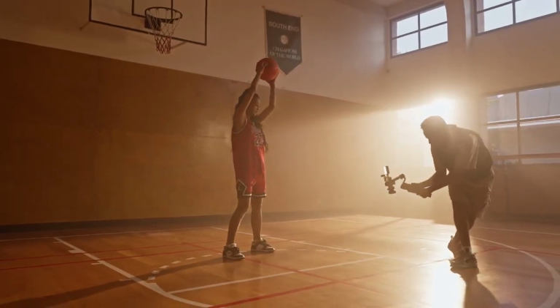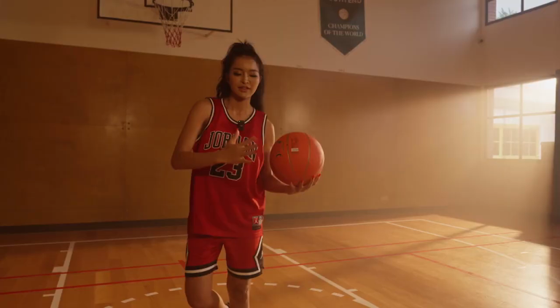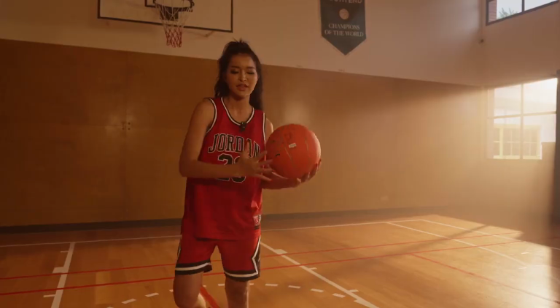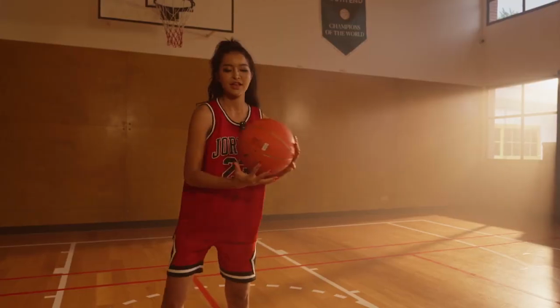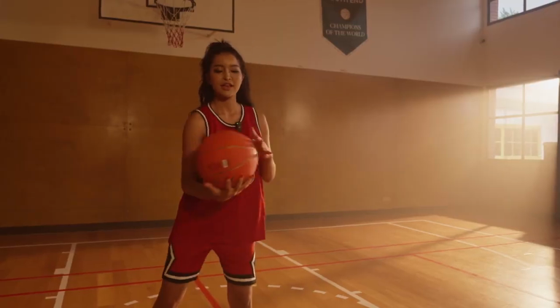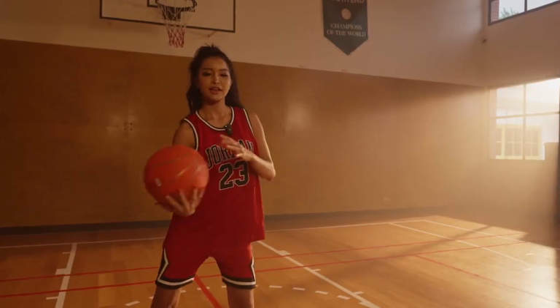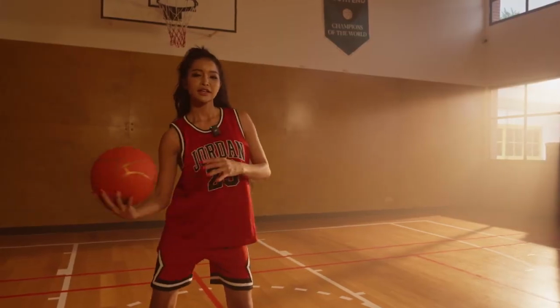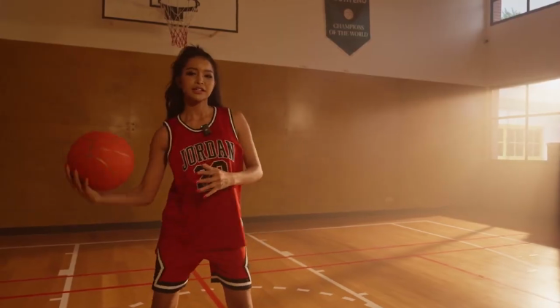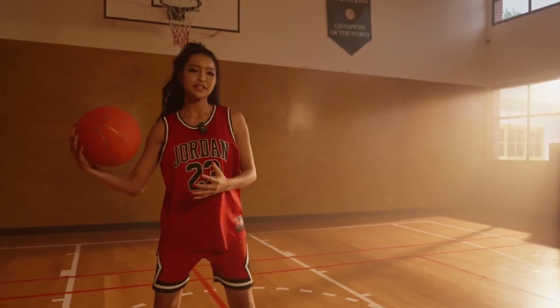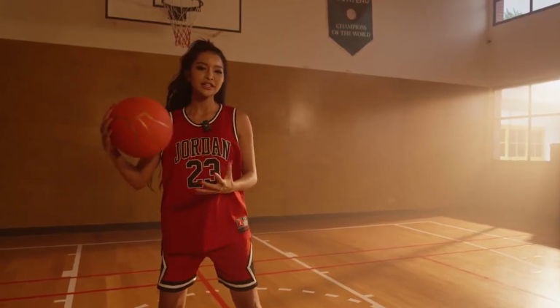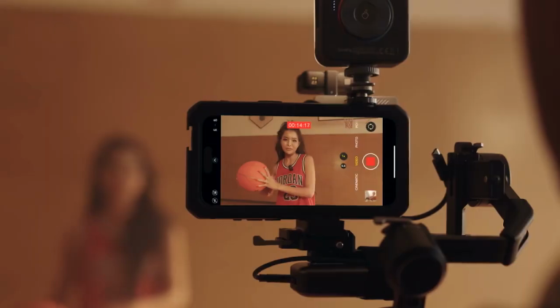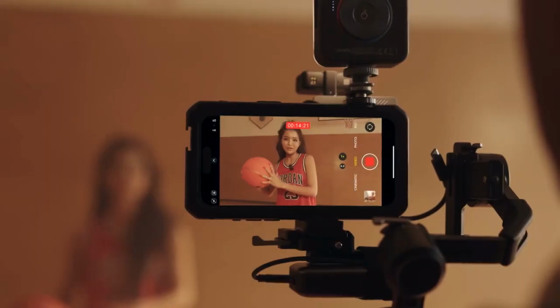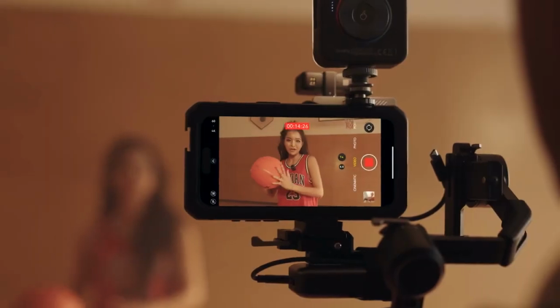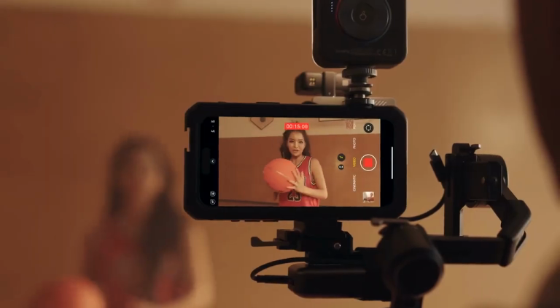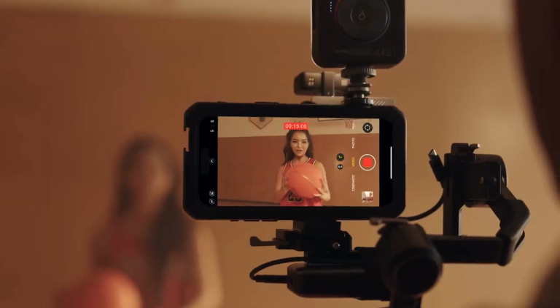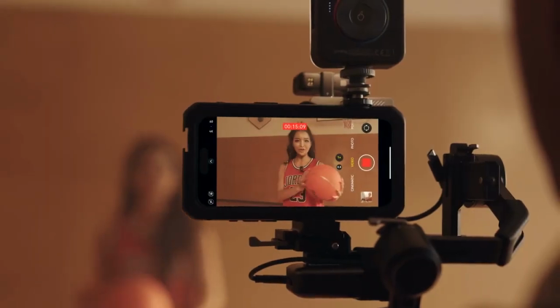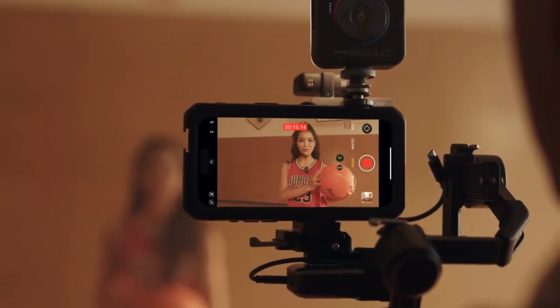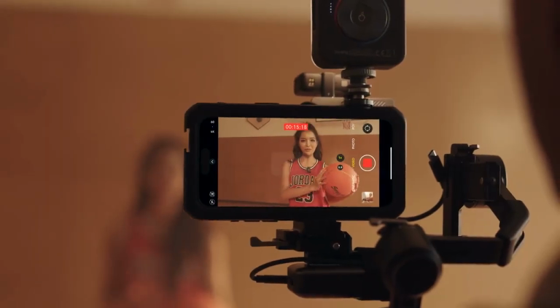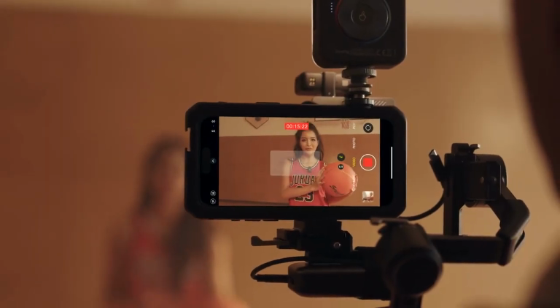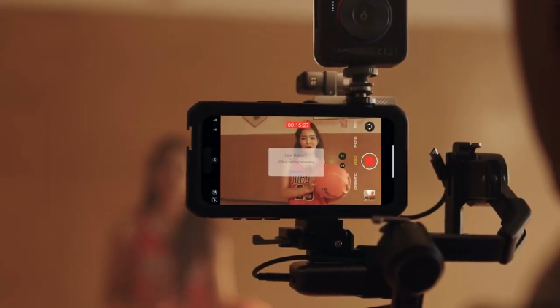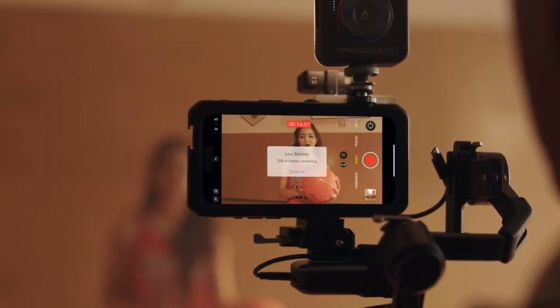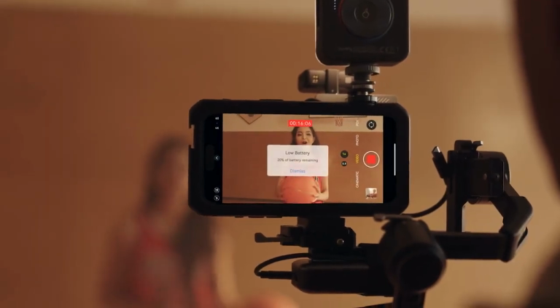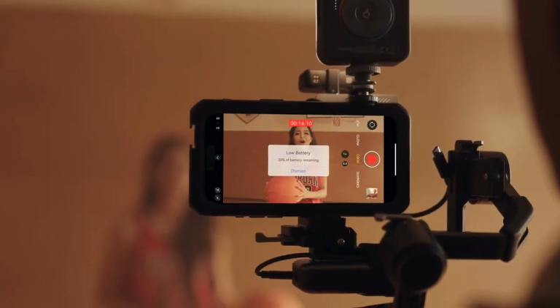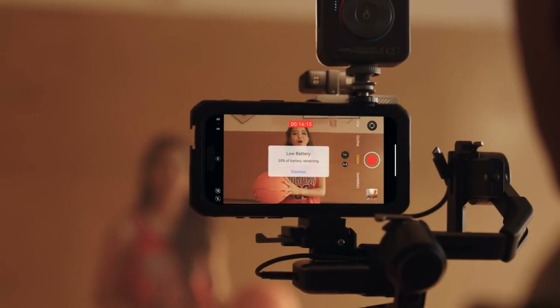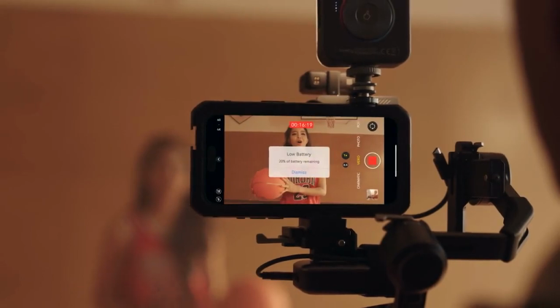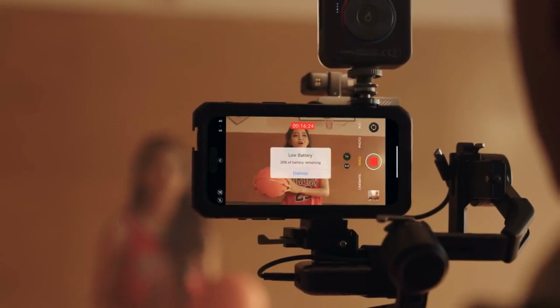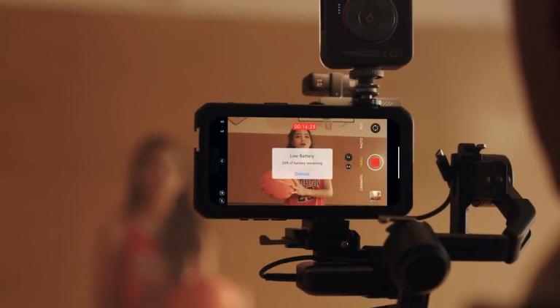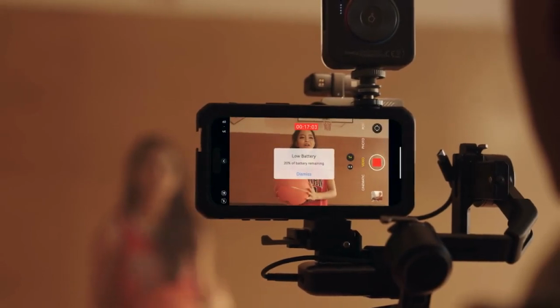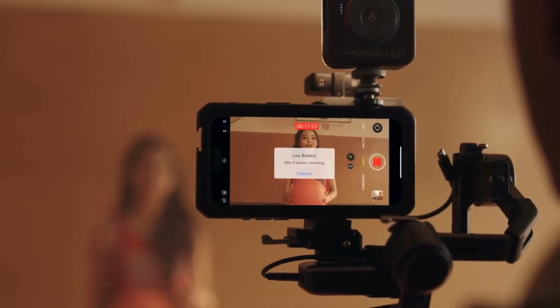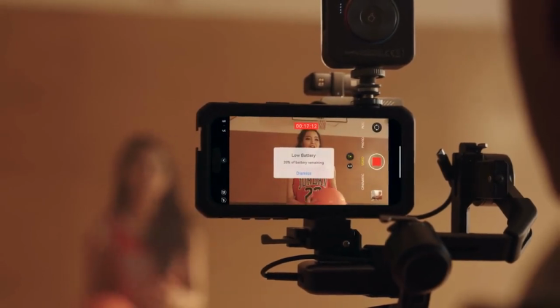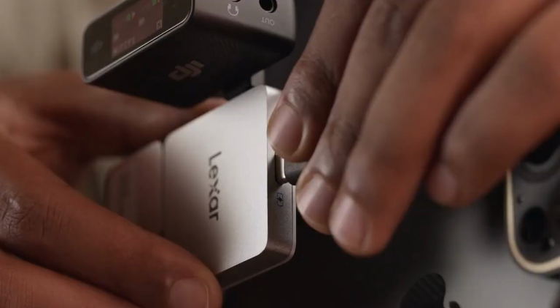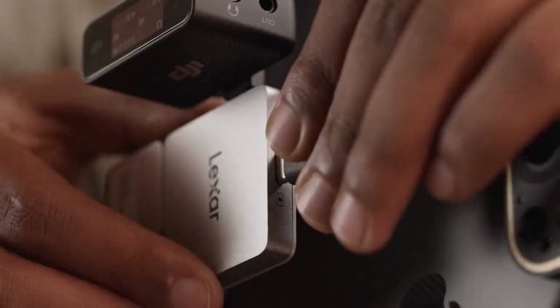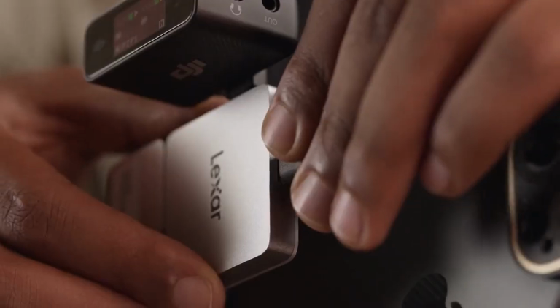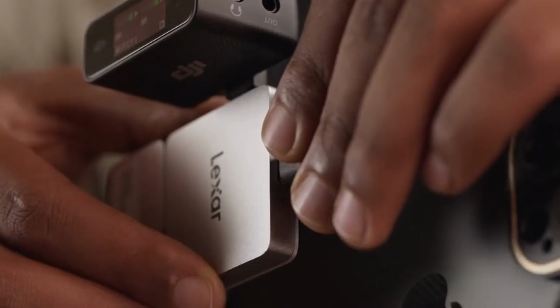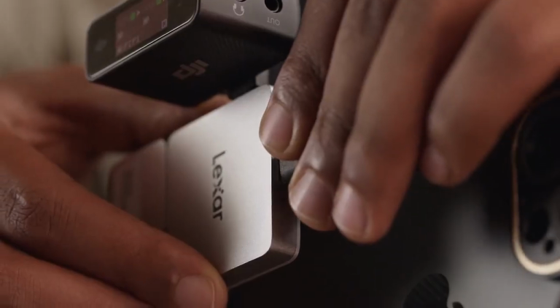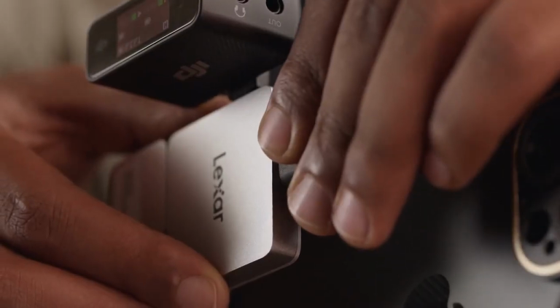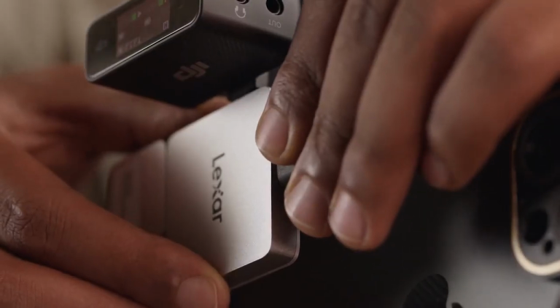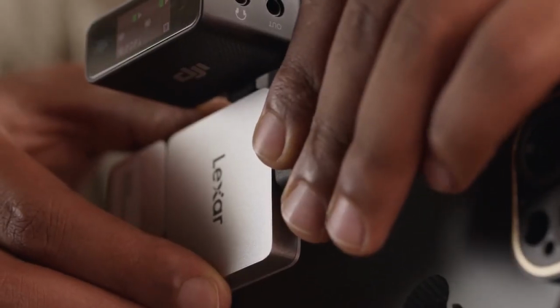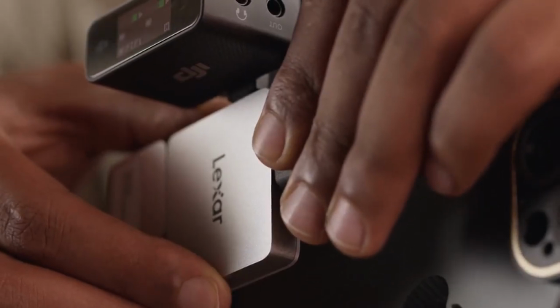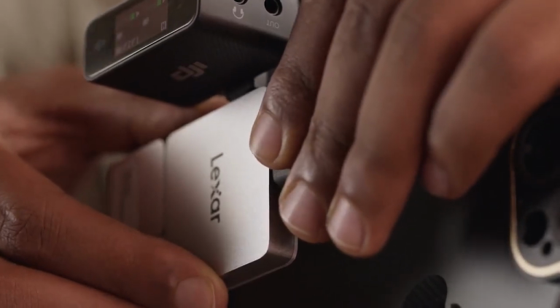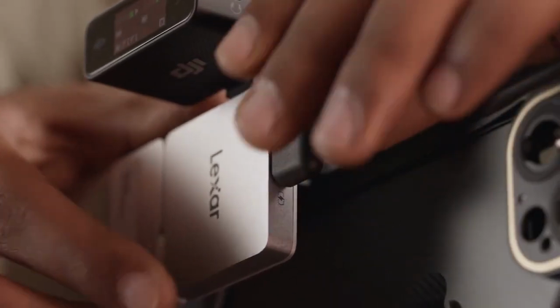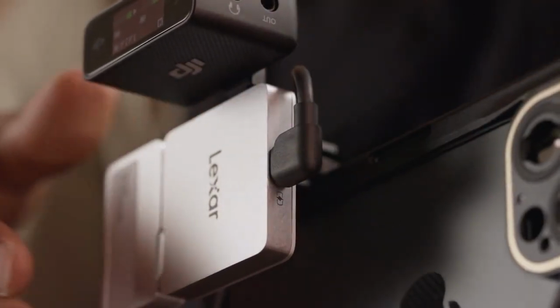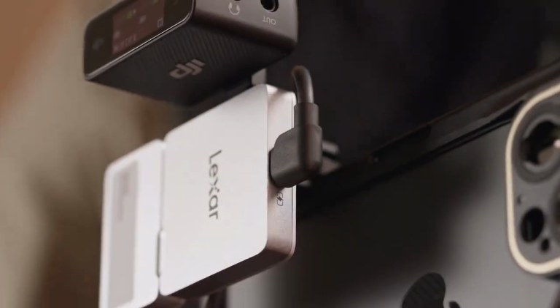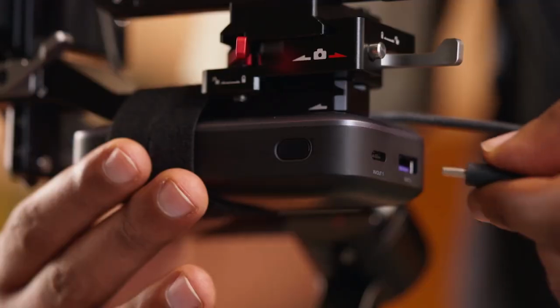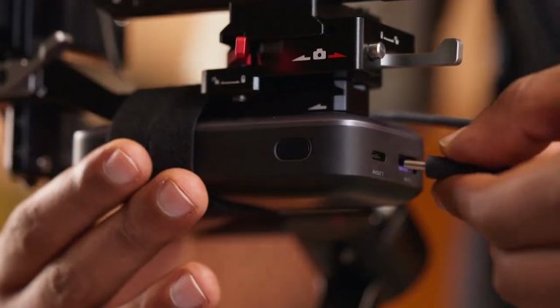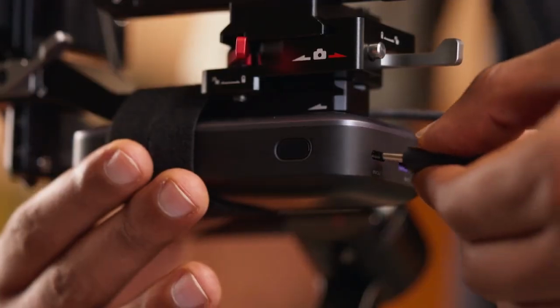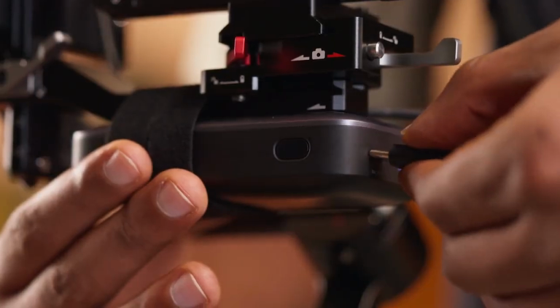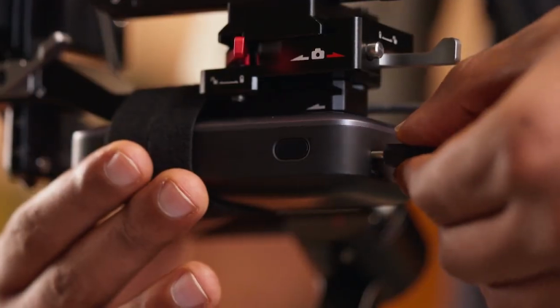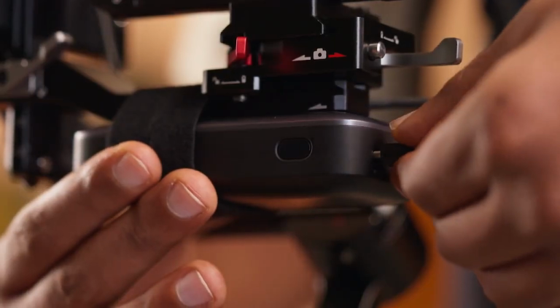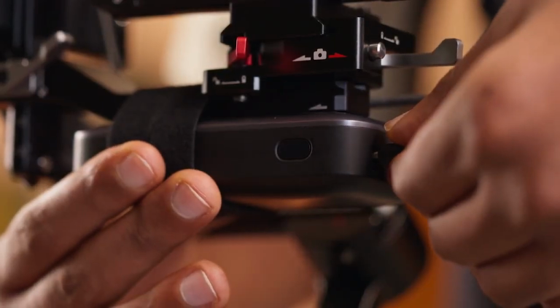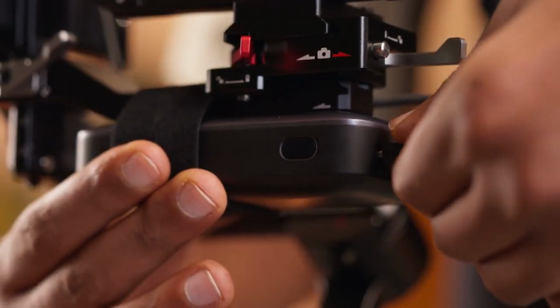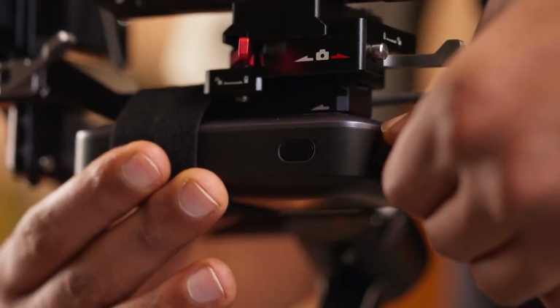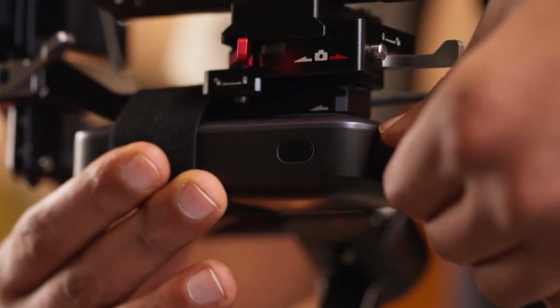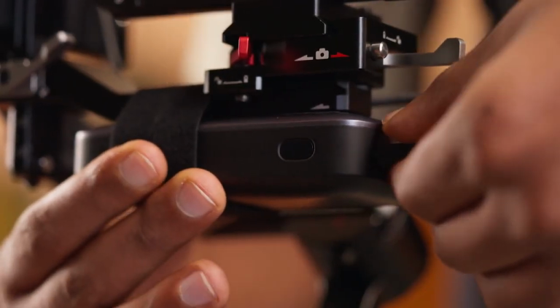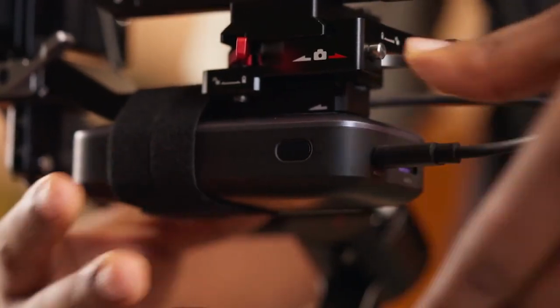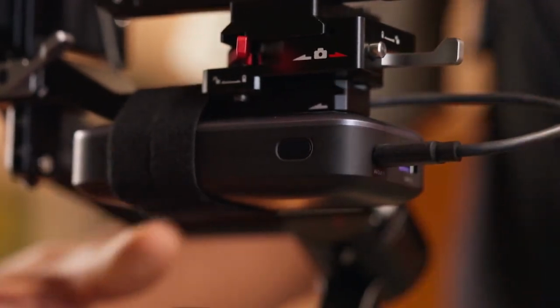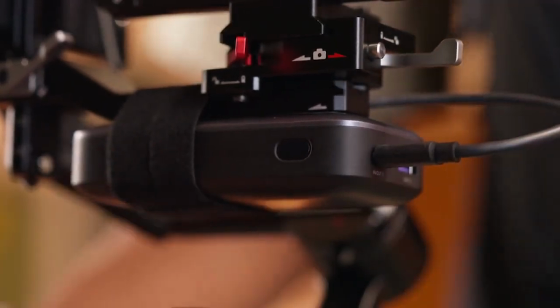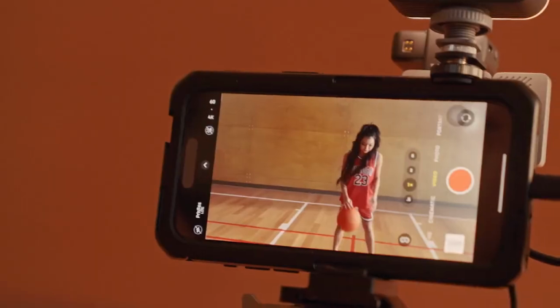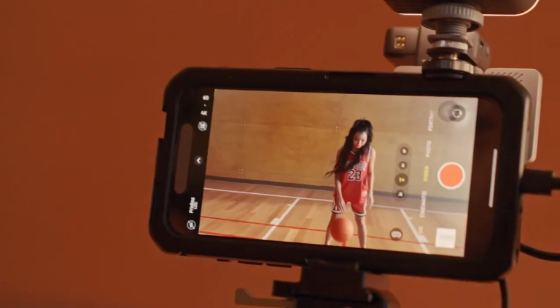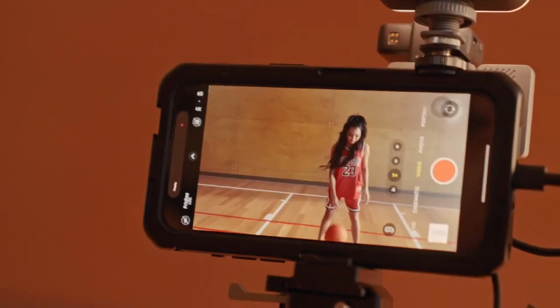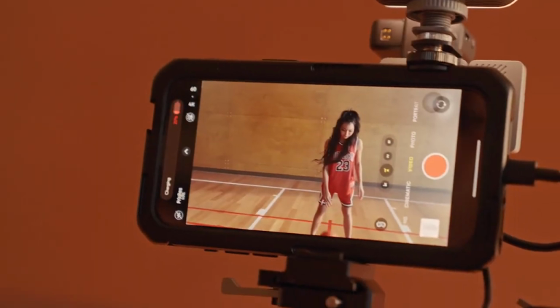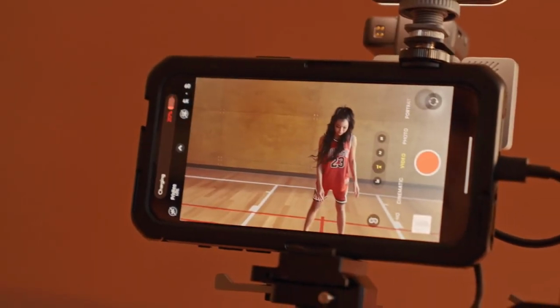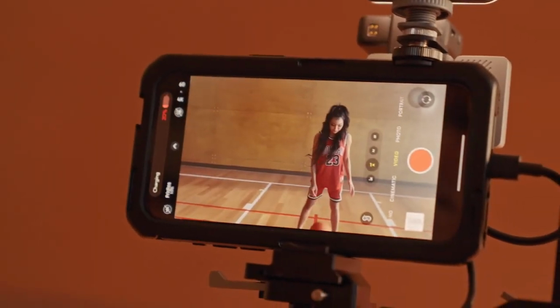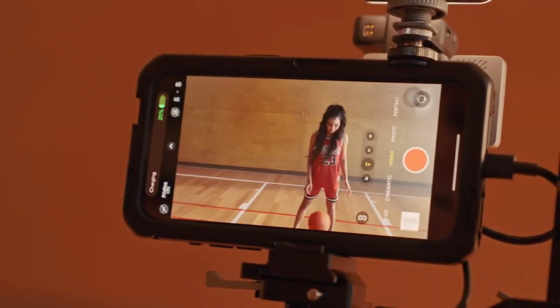Phone battery running low during your shoot? Easily connect a power bank through the Hub and keep the productivity flowing.